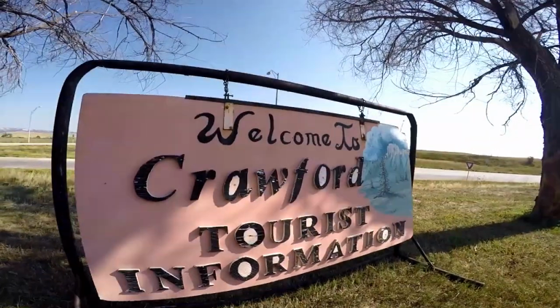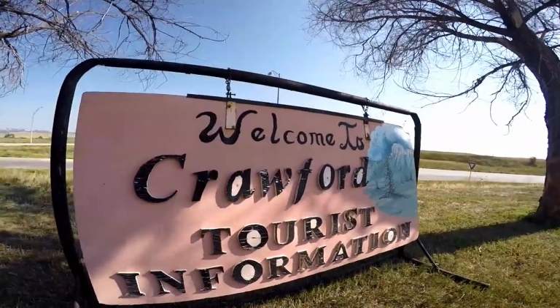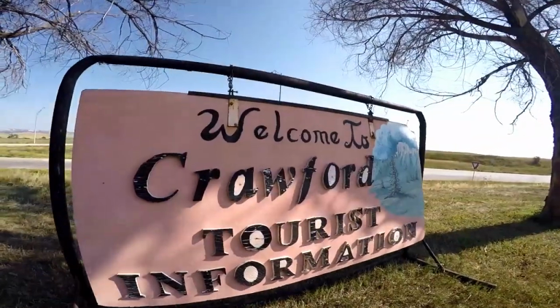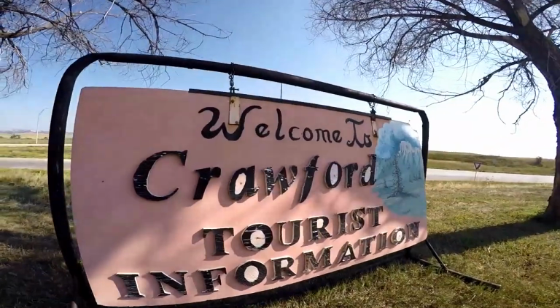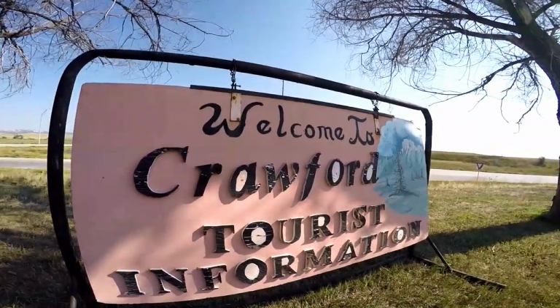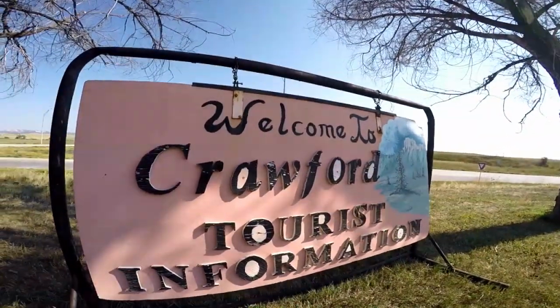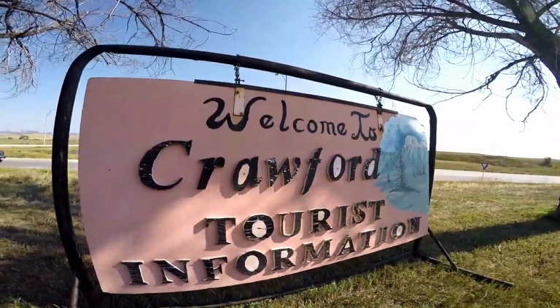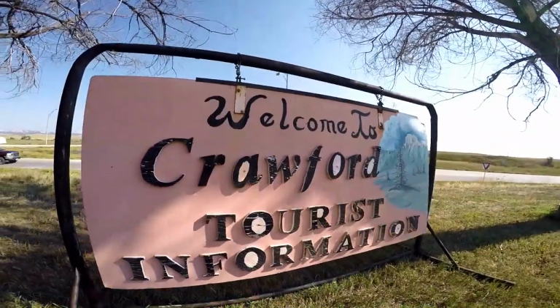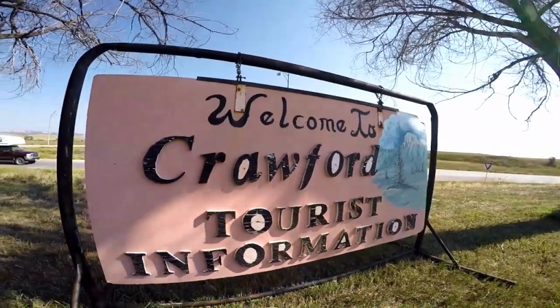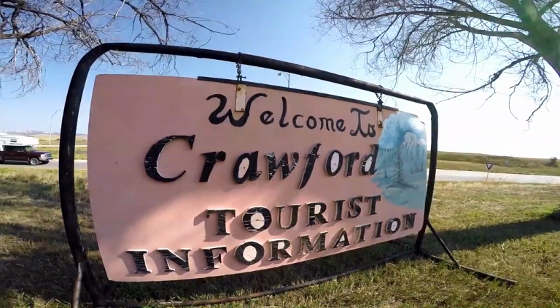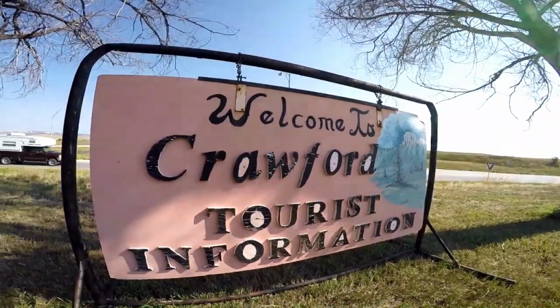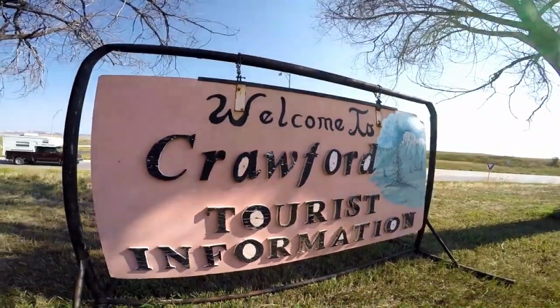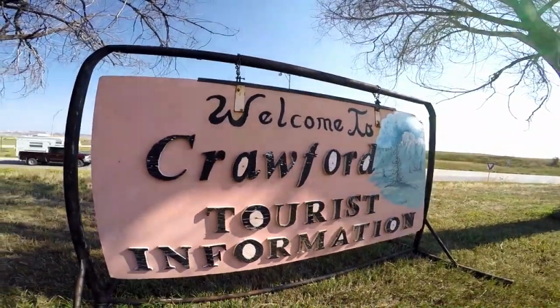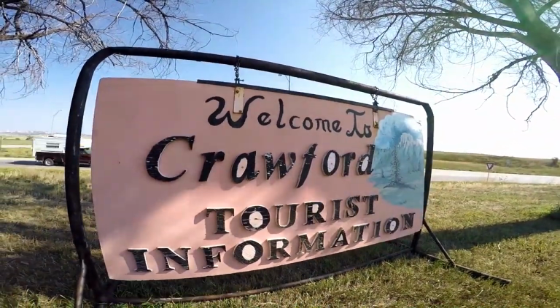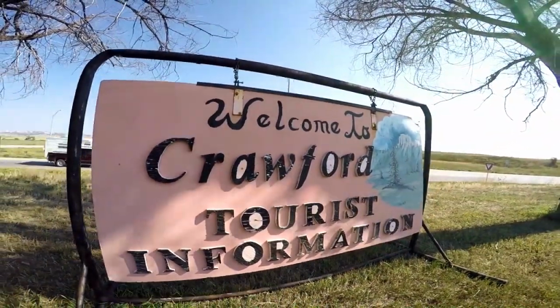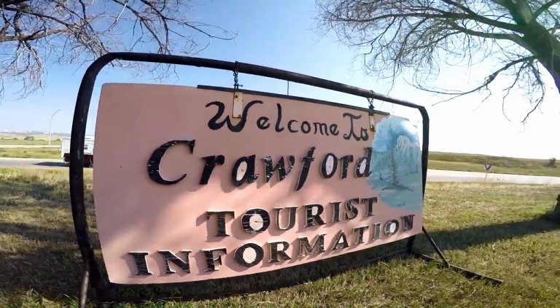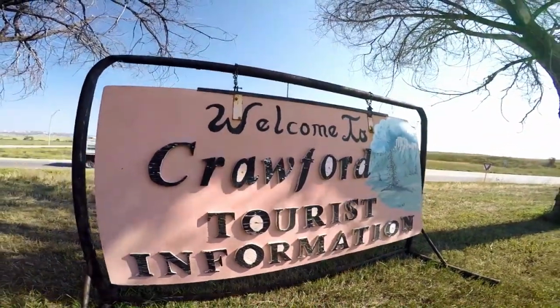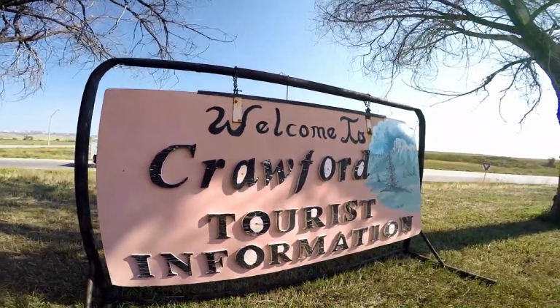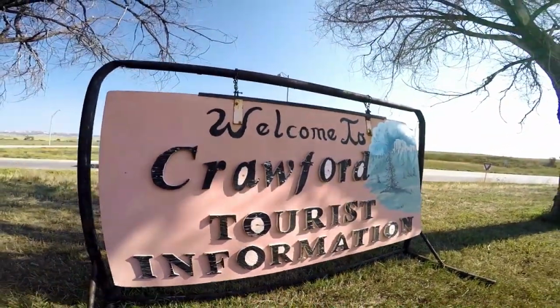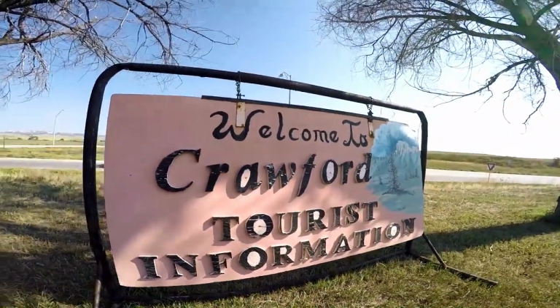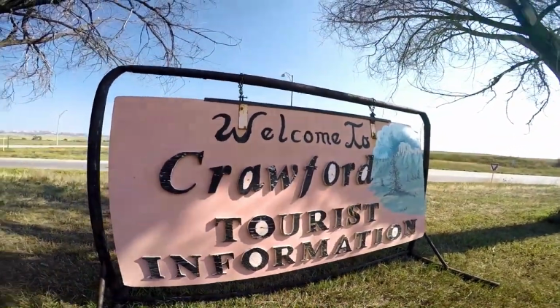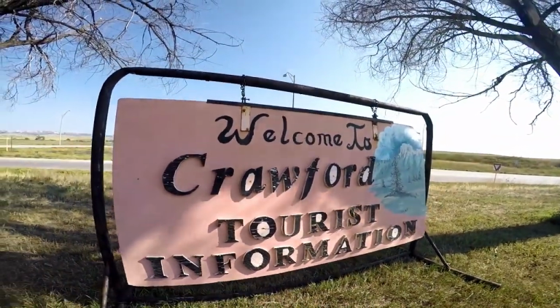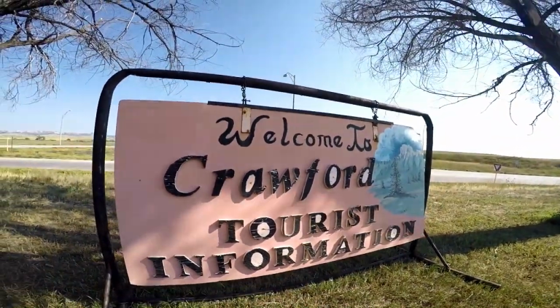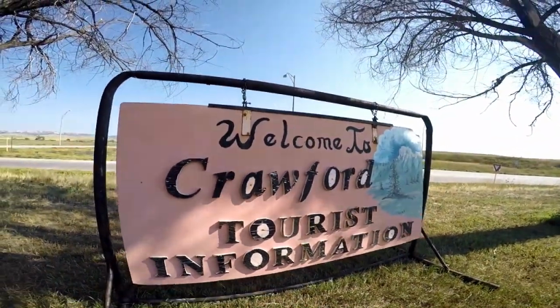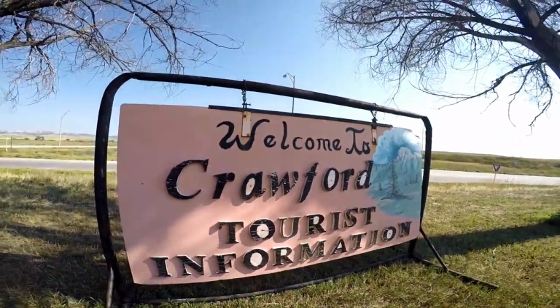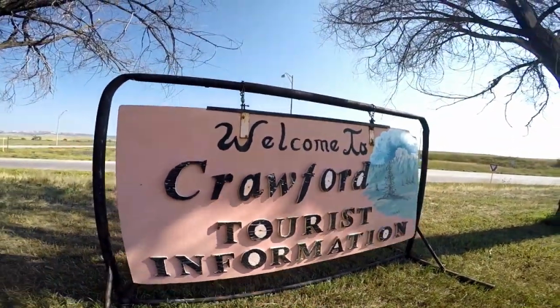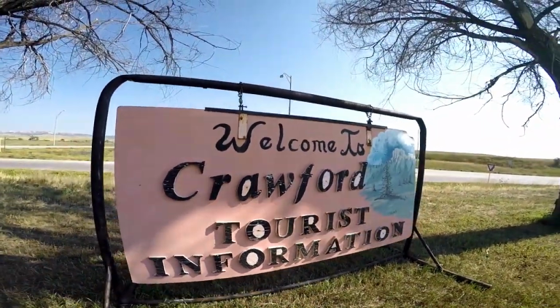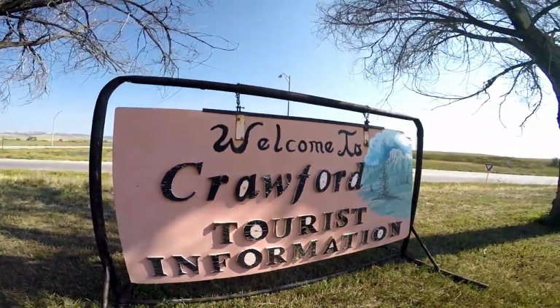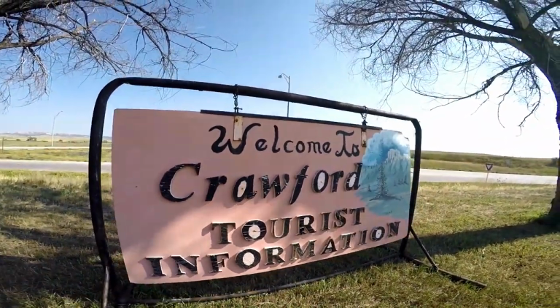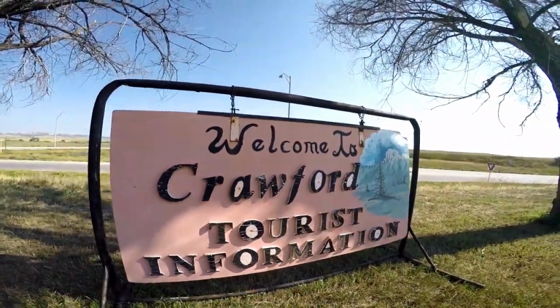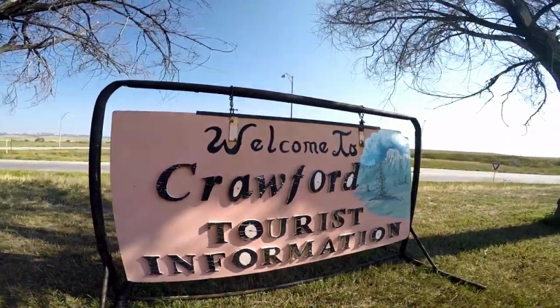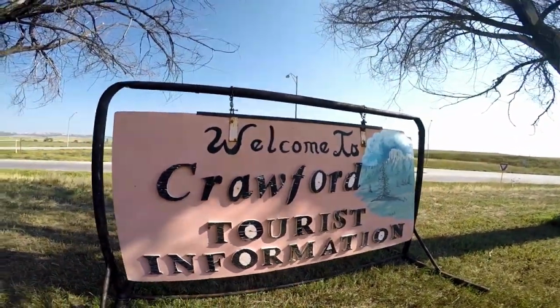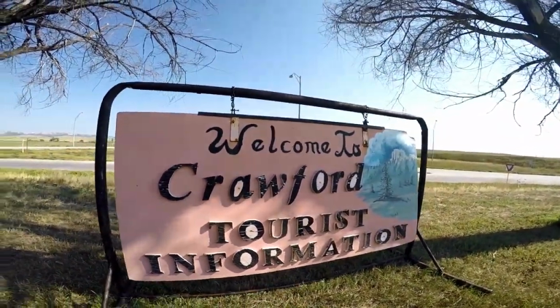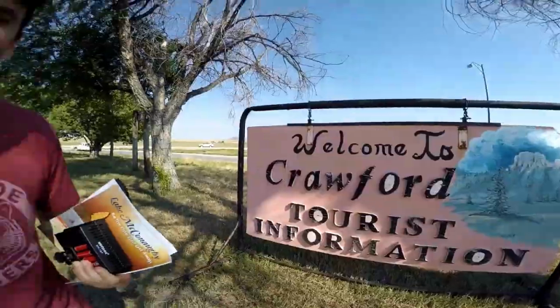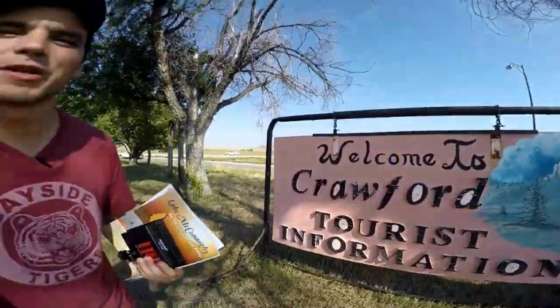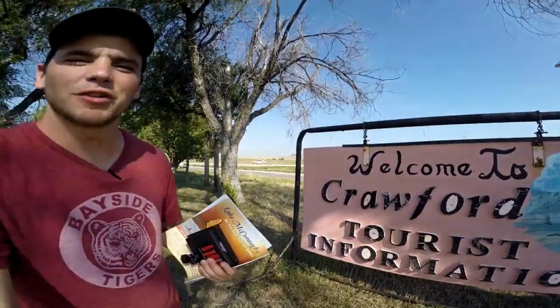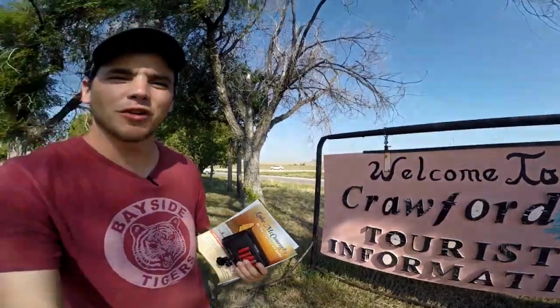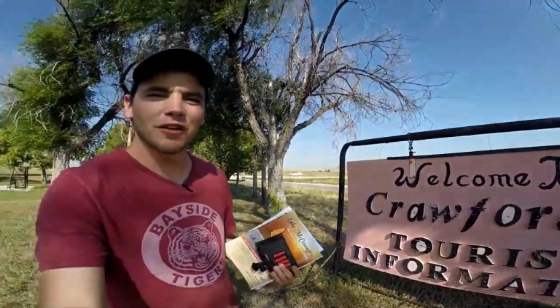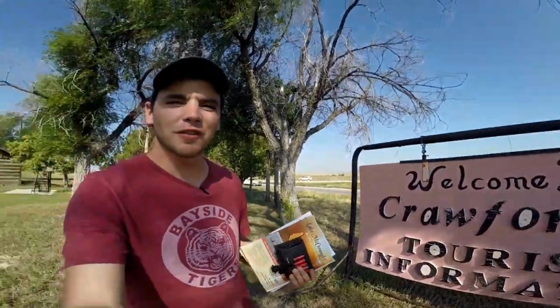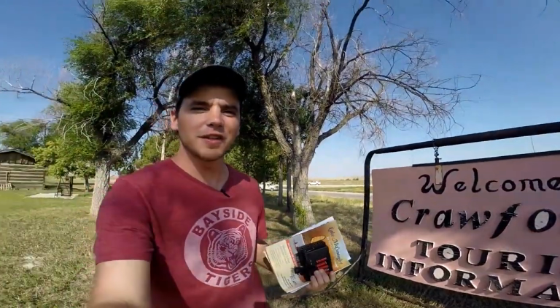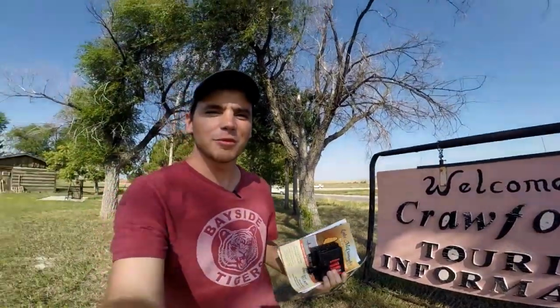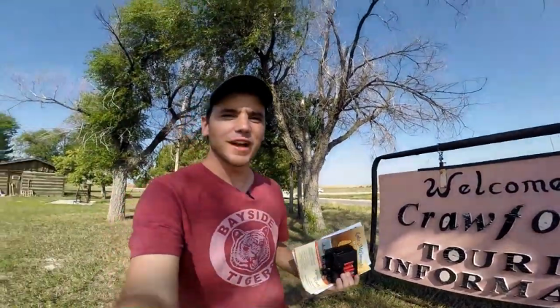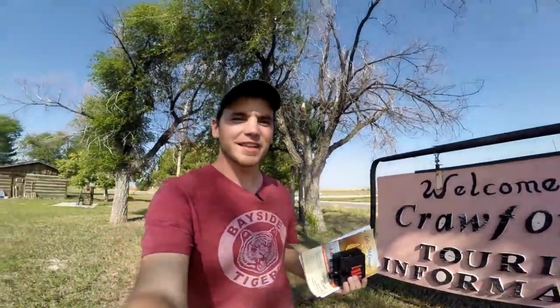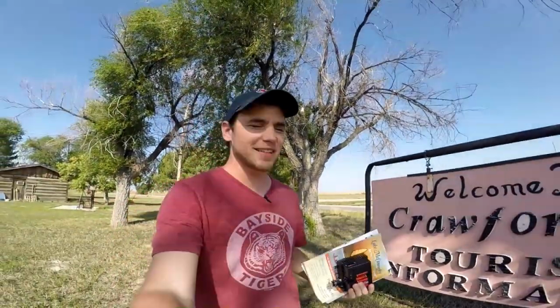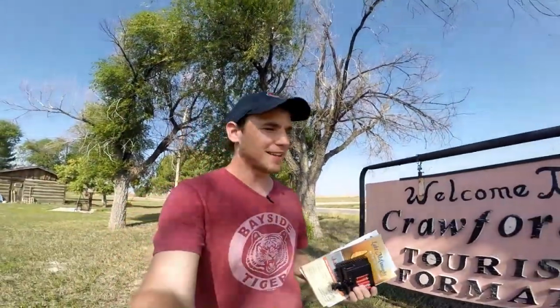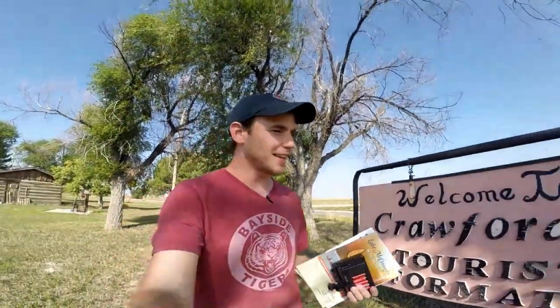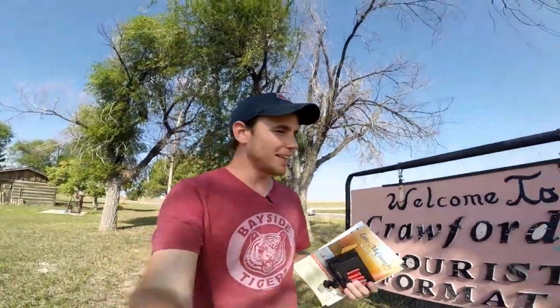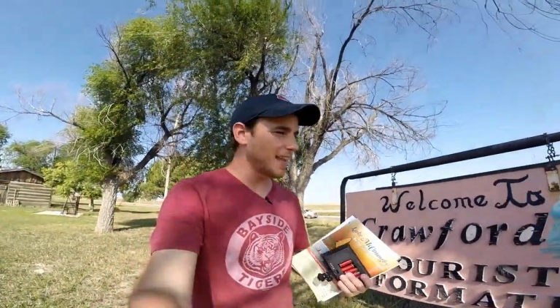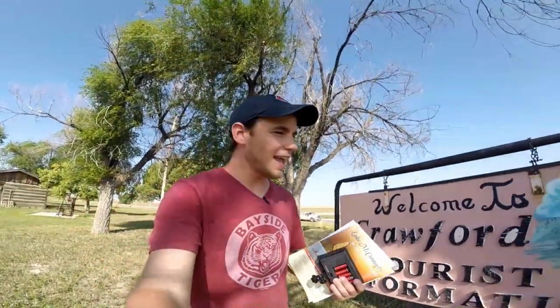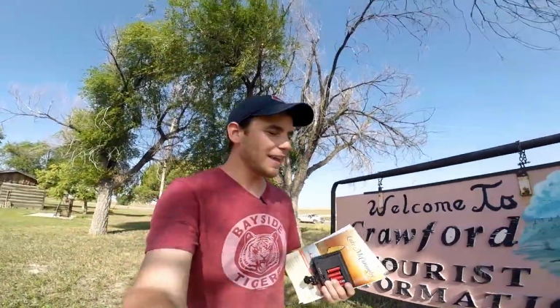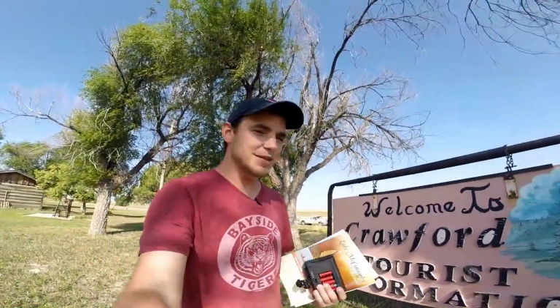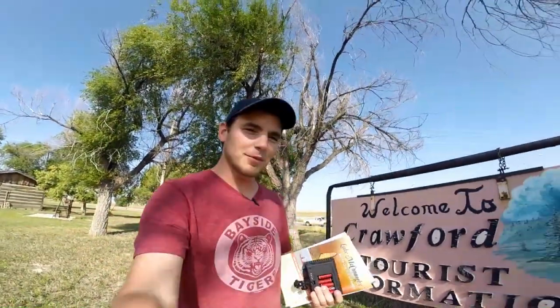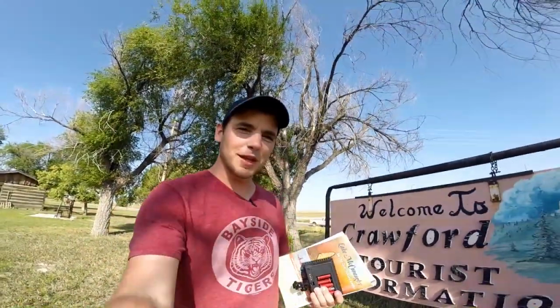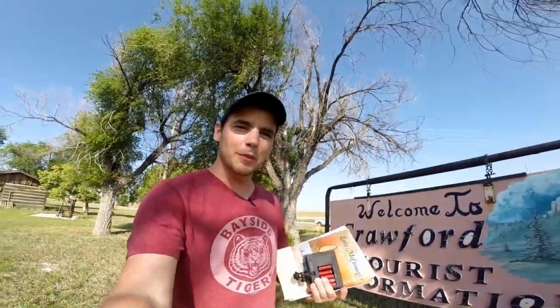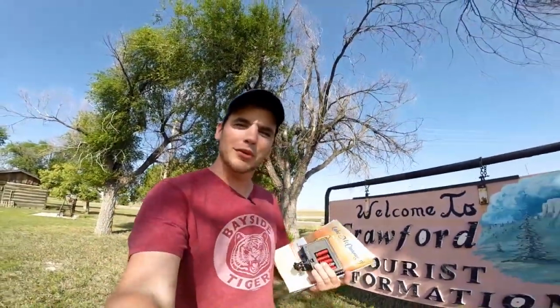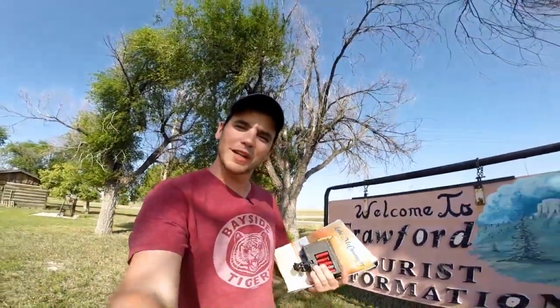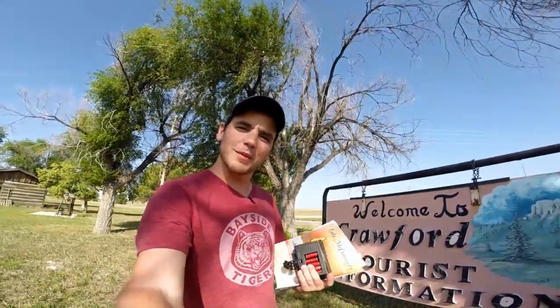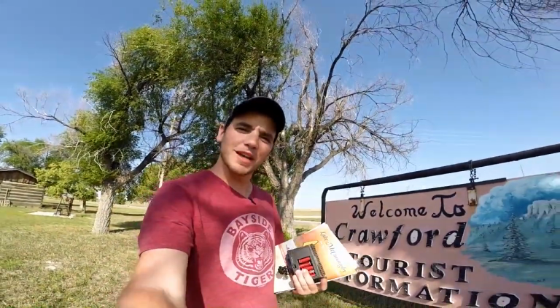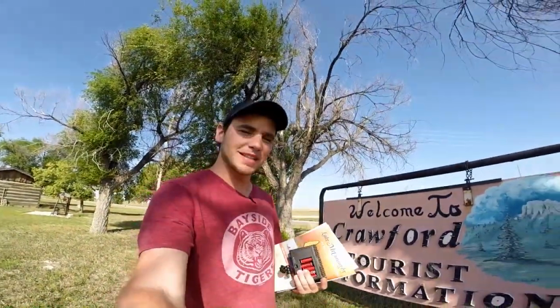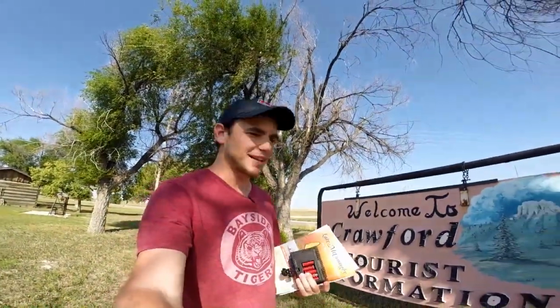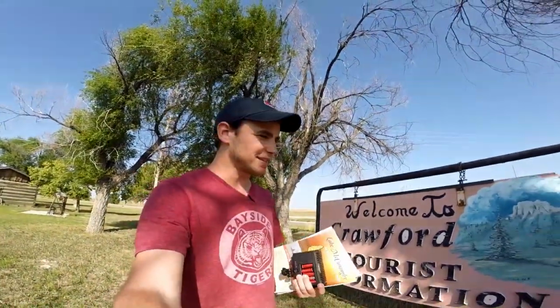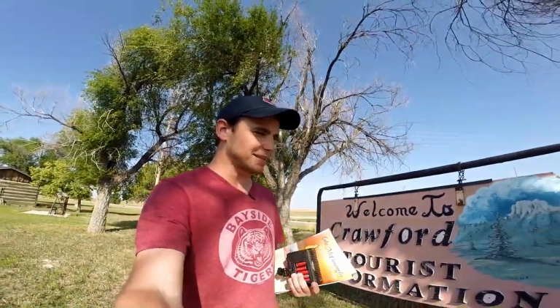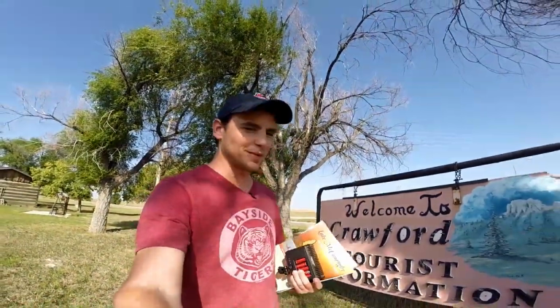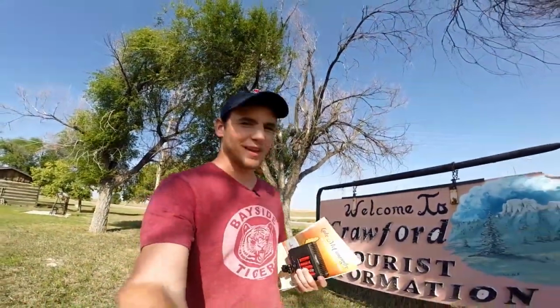Welcome to Crawford. I'm in Crawford, Nebraska, and they have something pretty amazing on display.